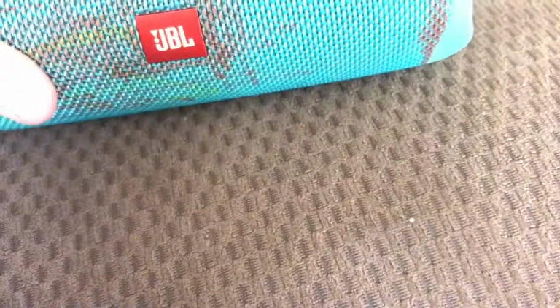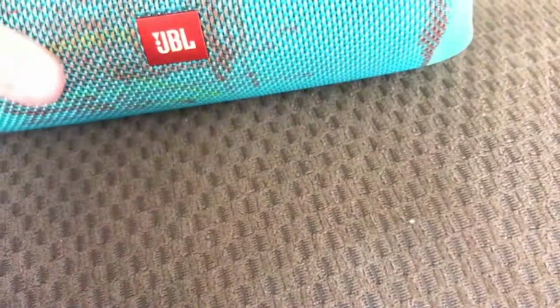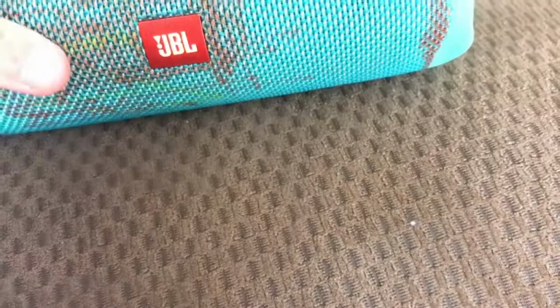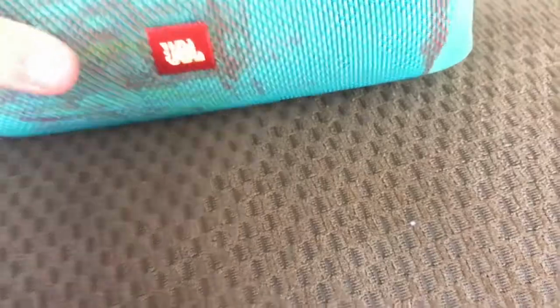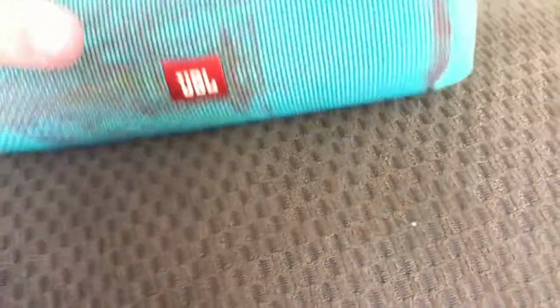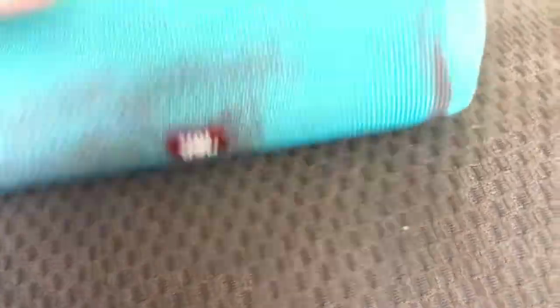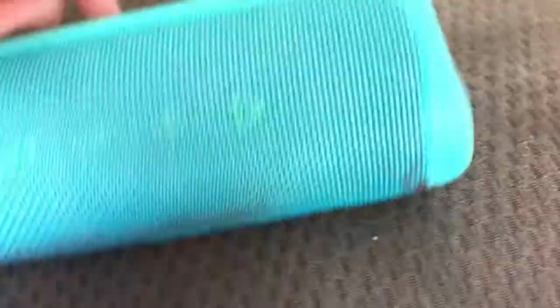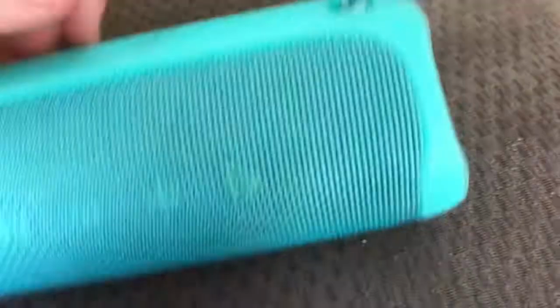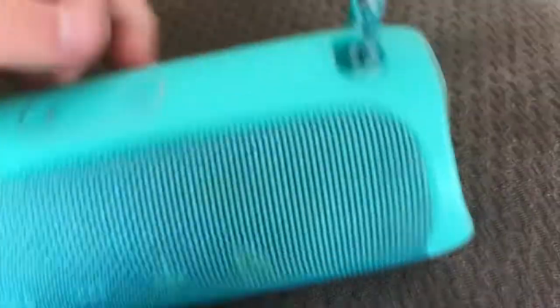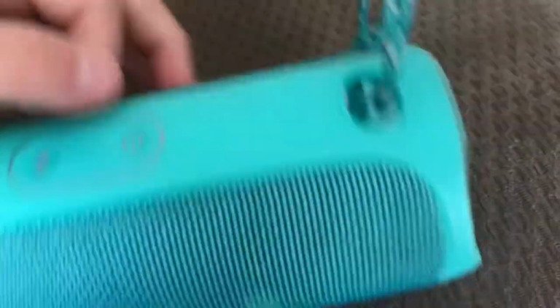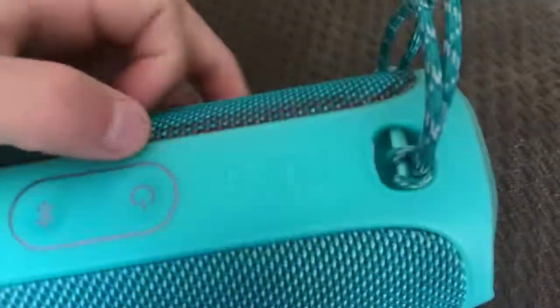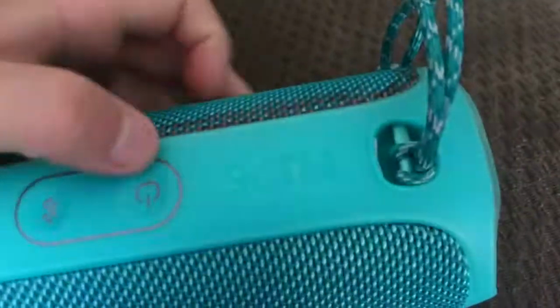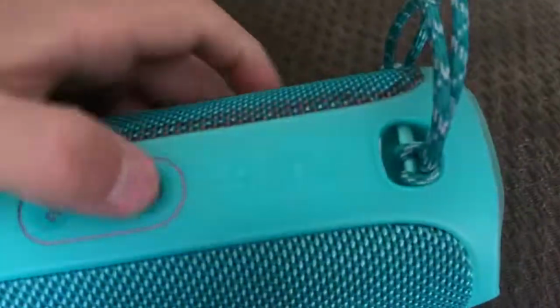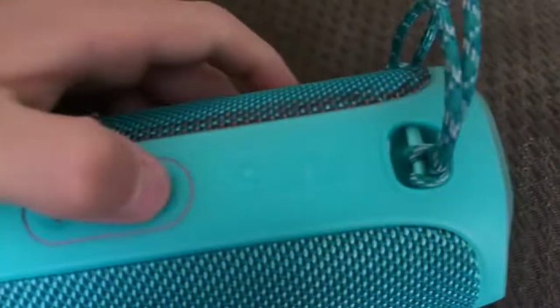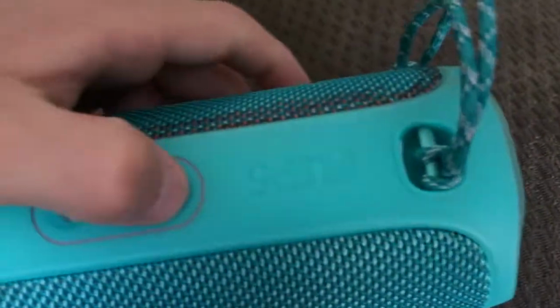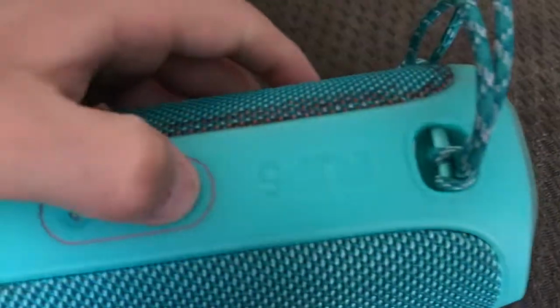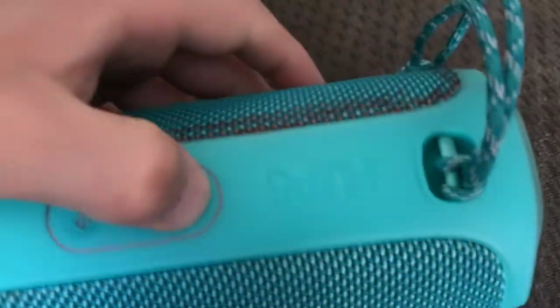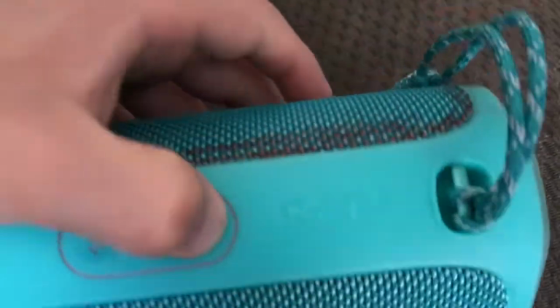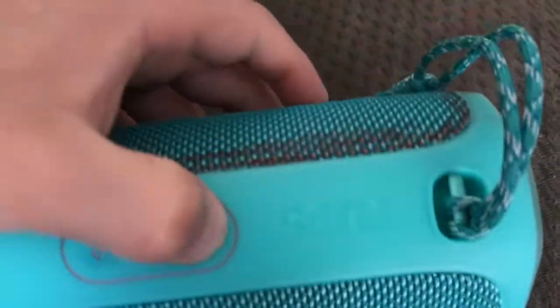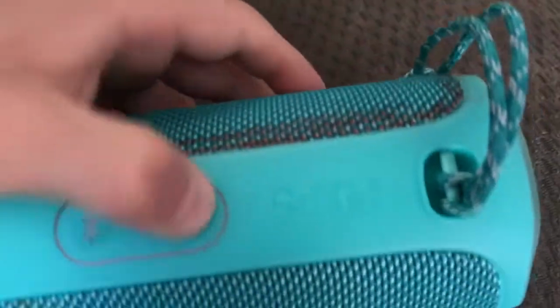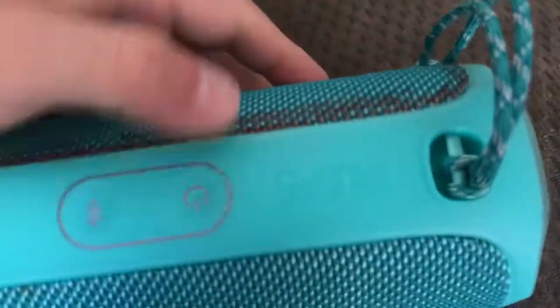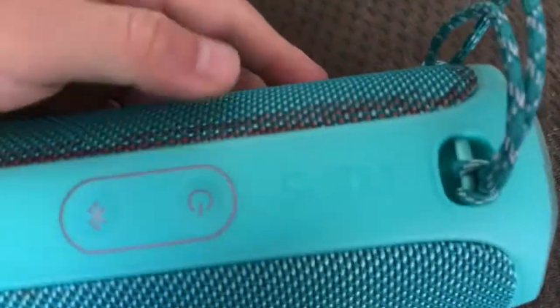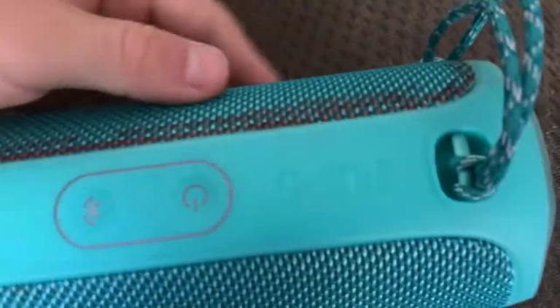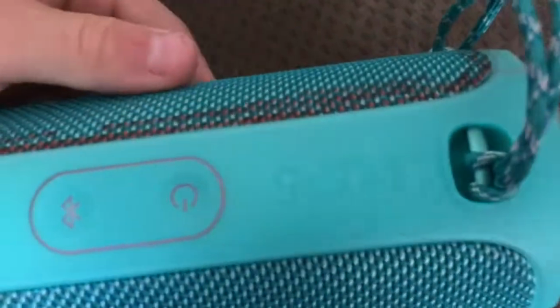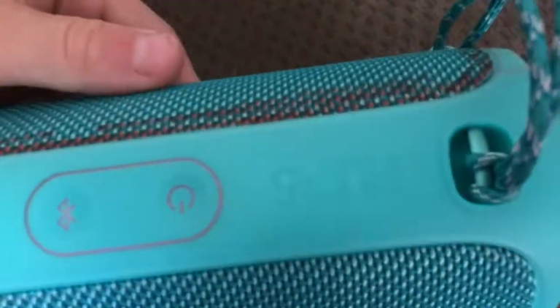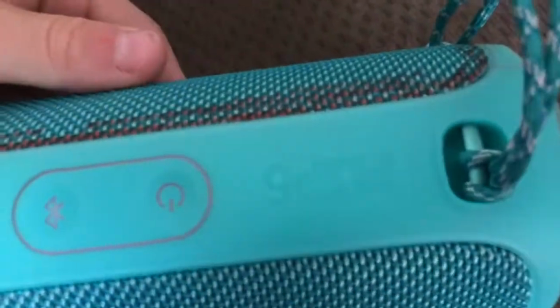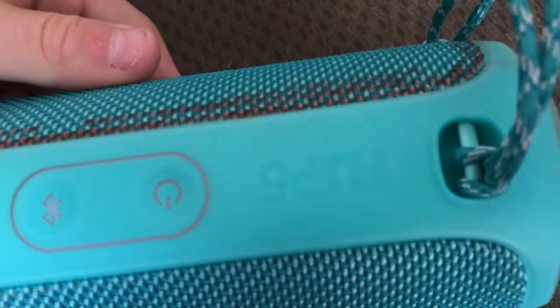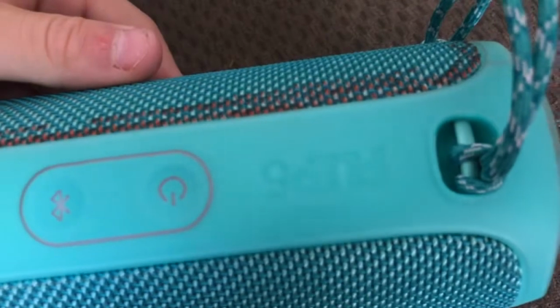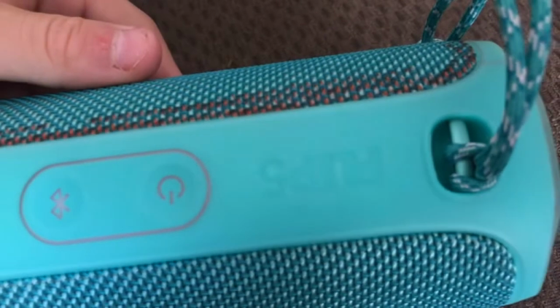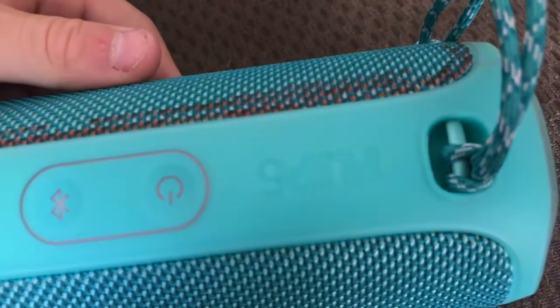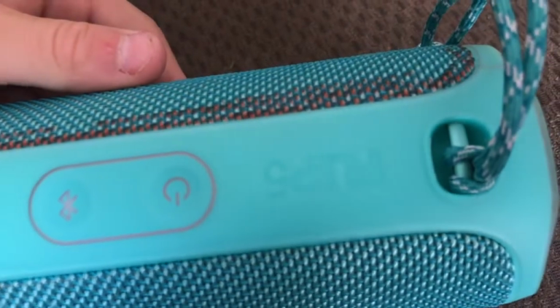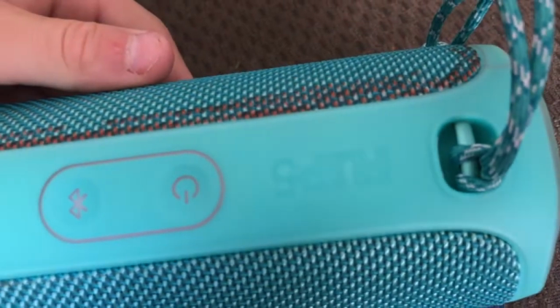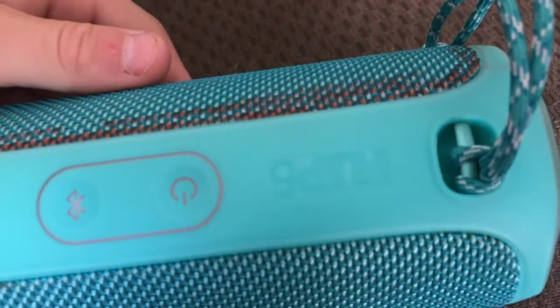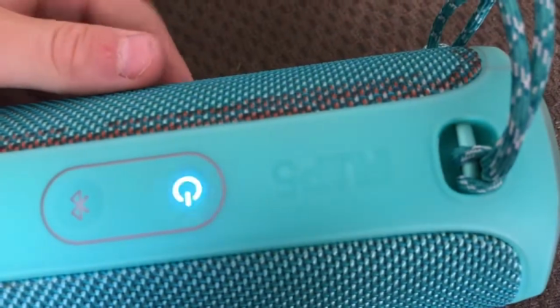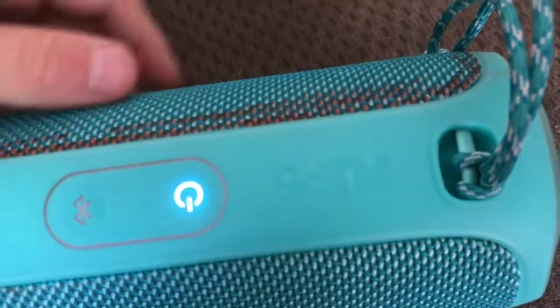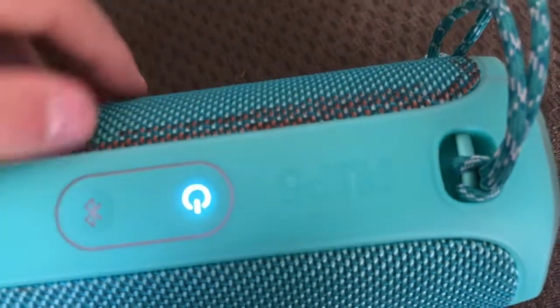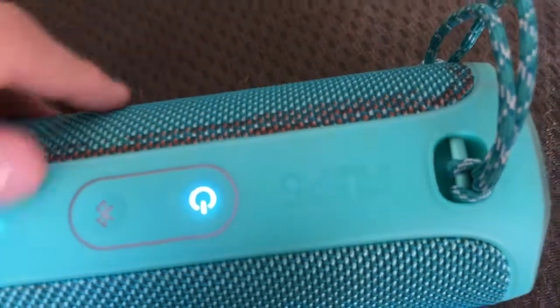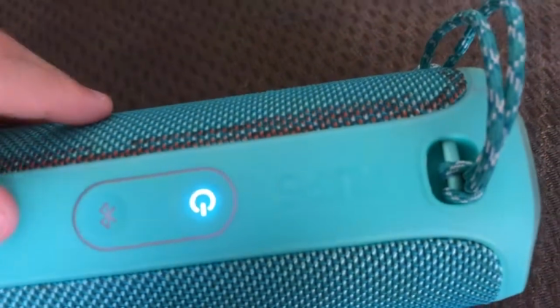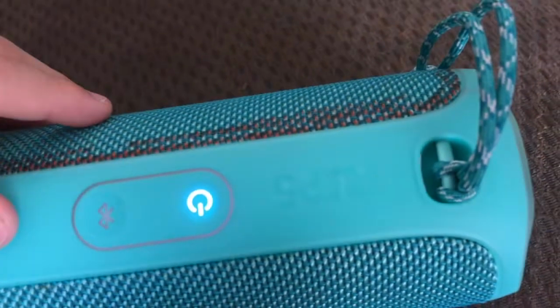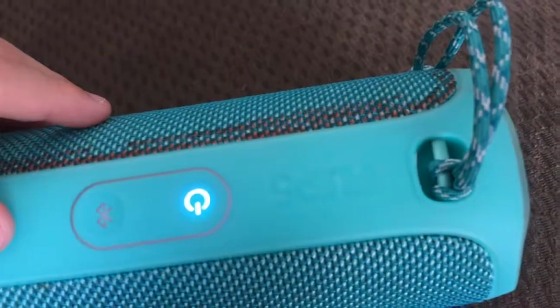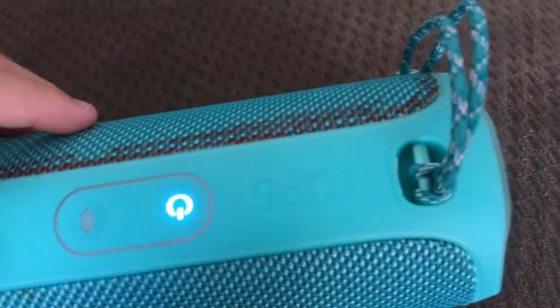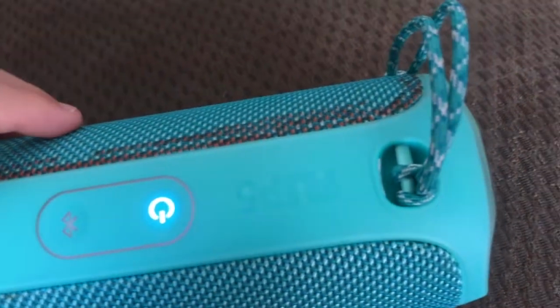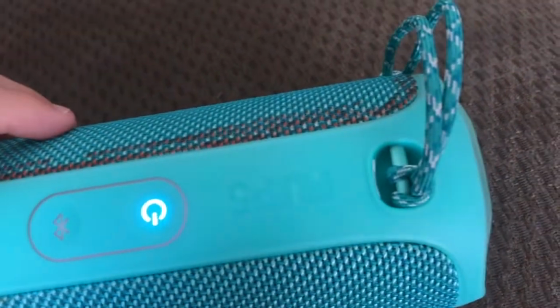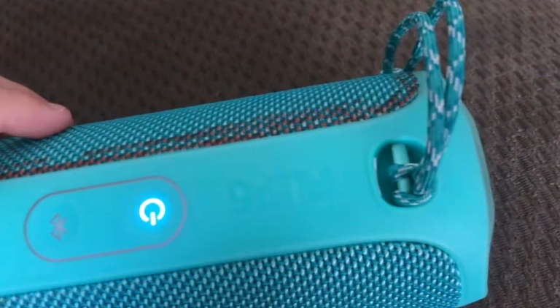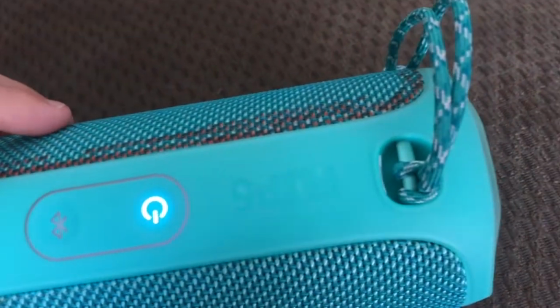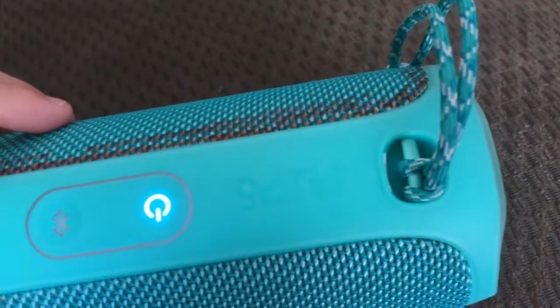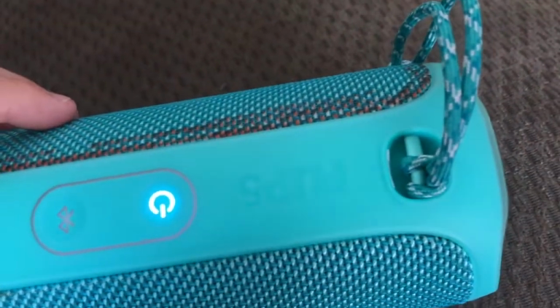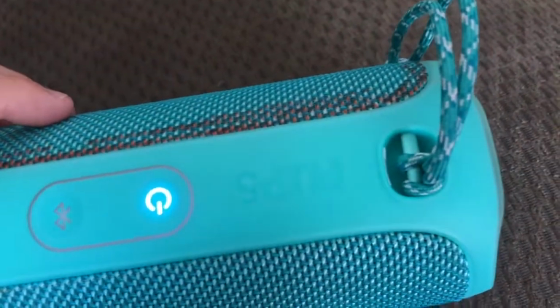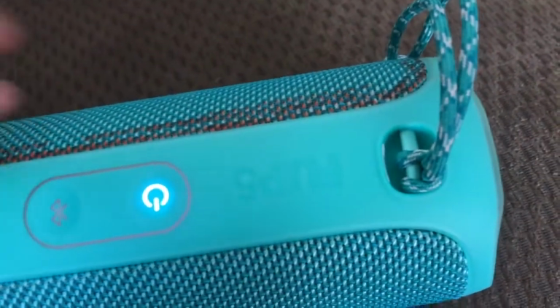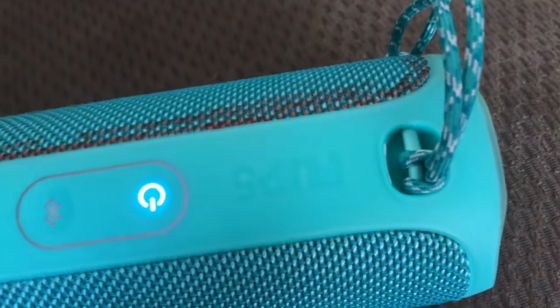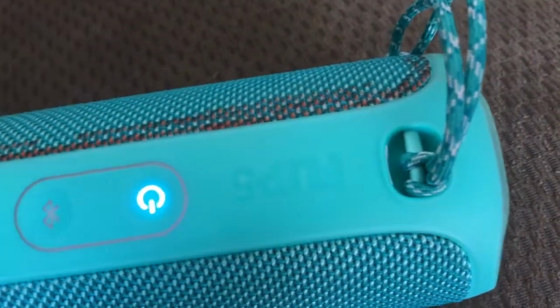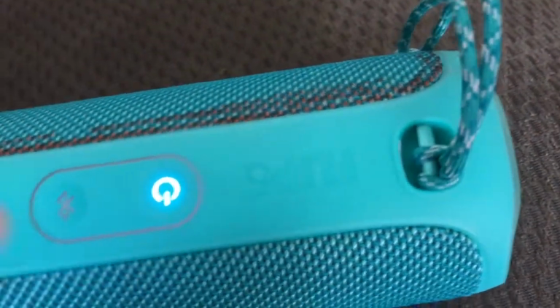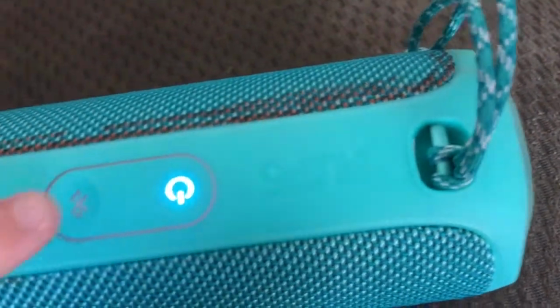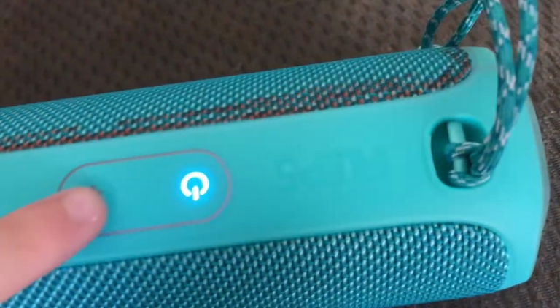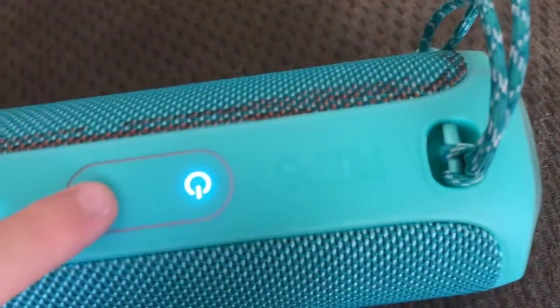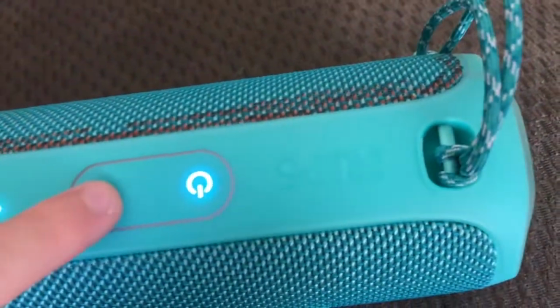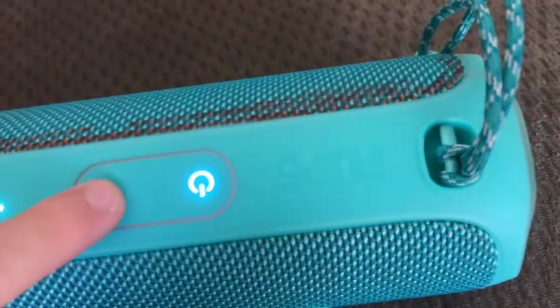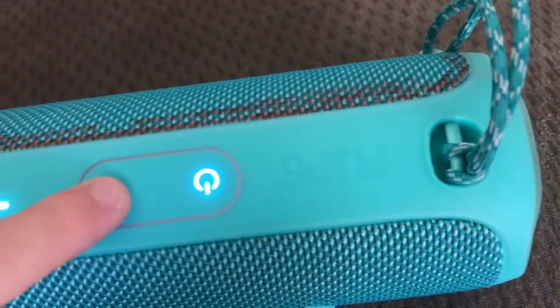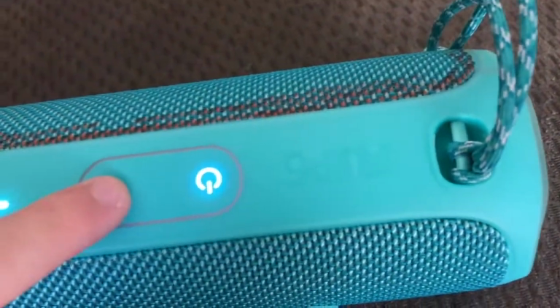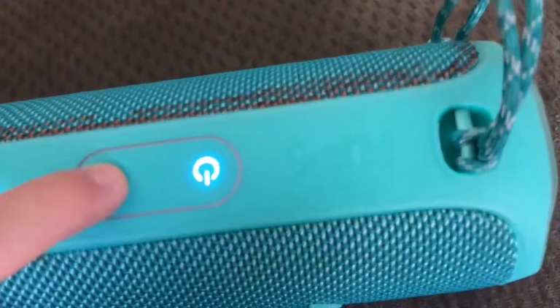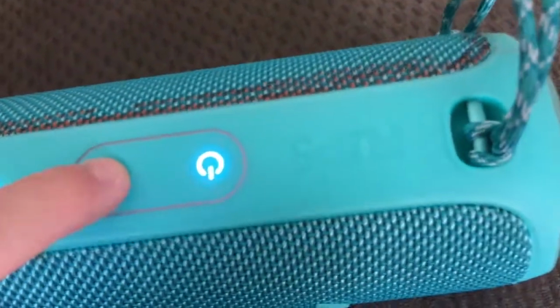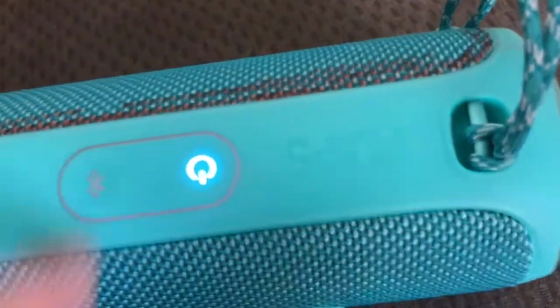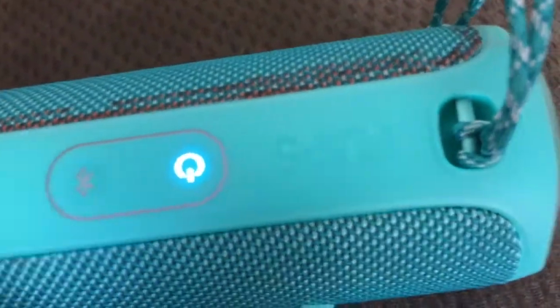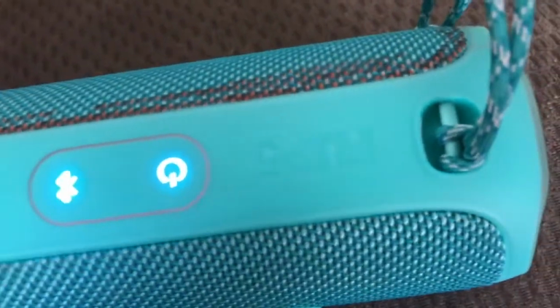And if it refuses to pair and you don't want to have to pair it manually, you can just touch that button.